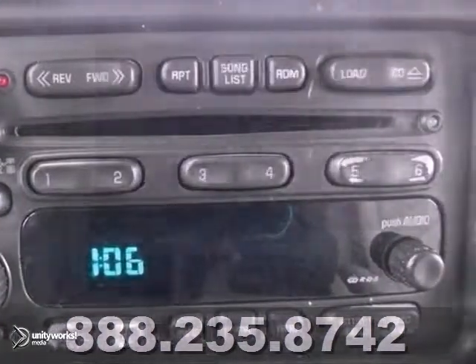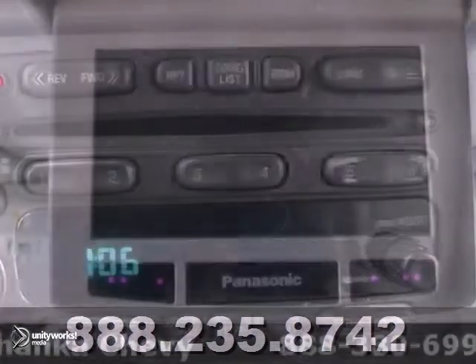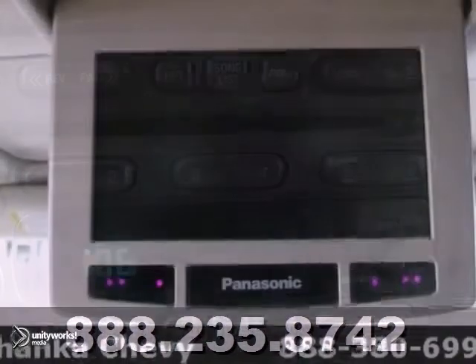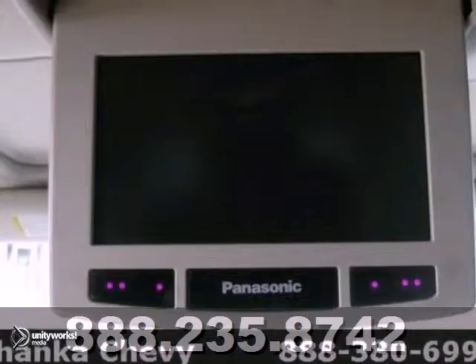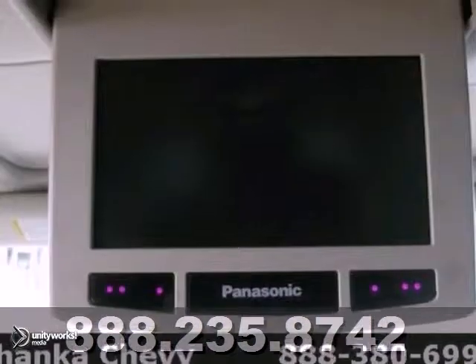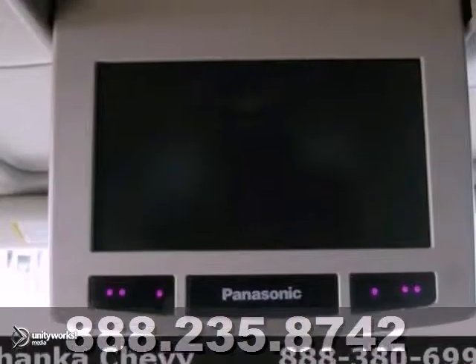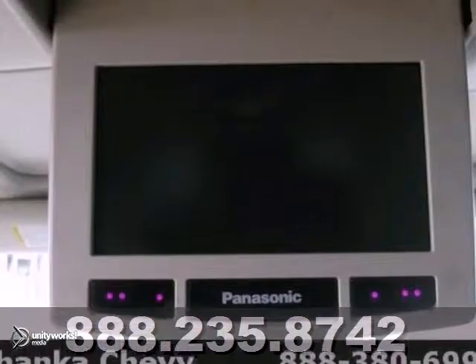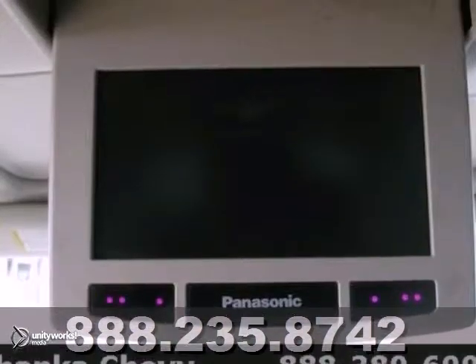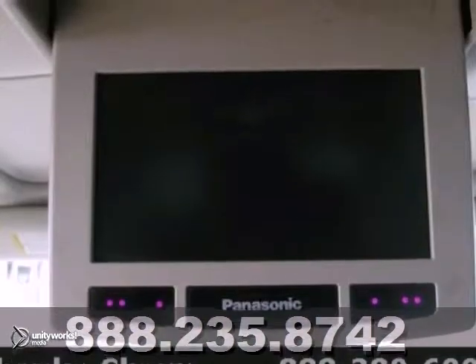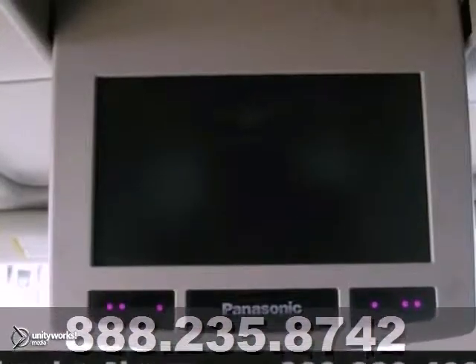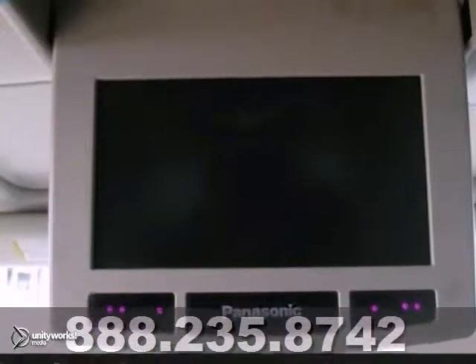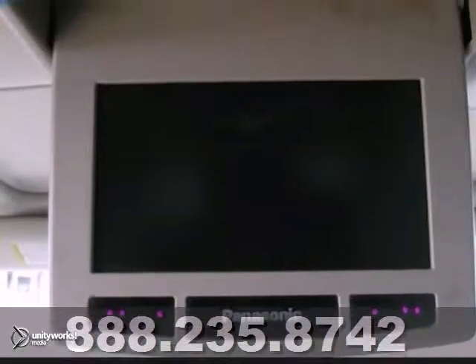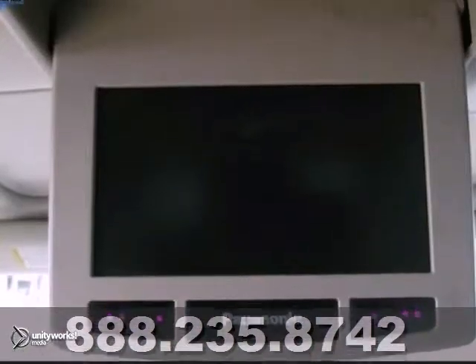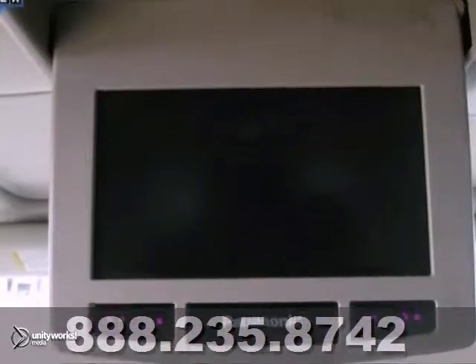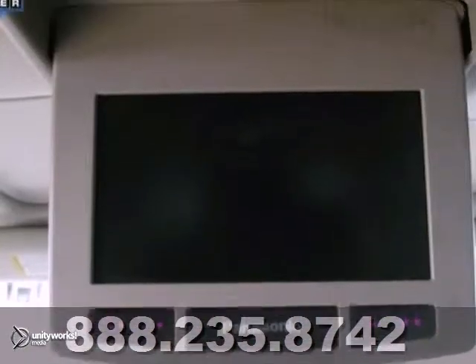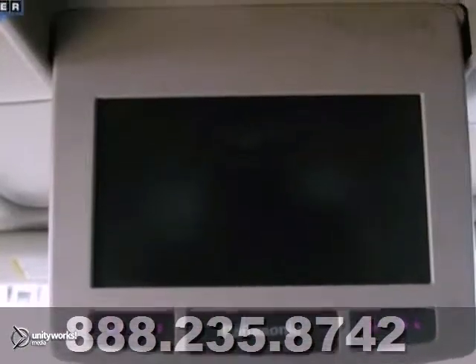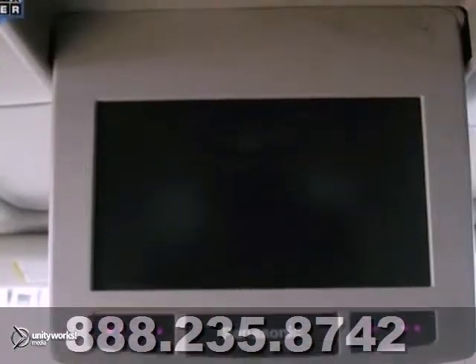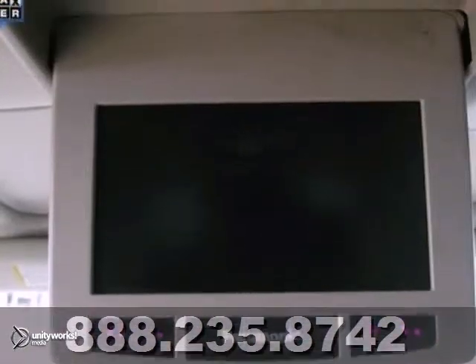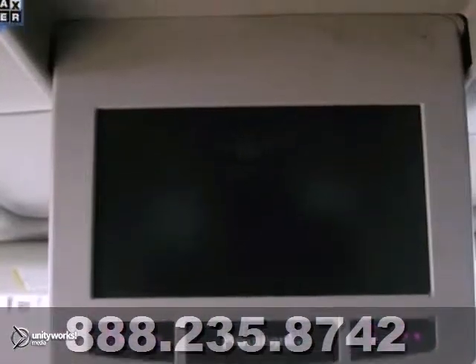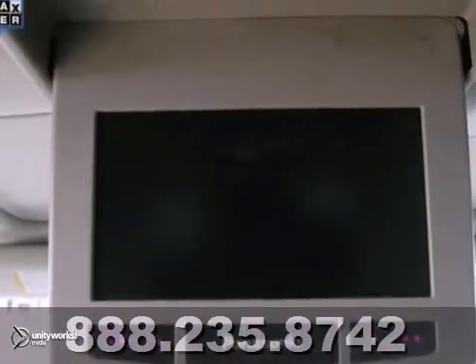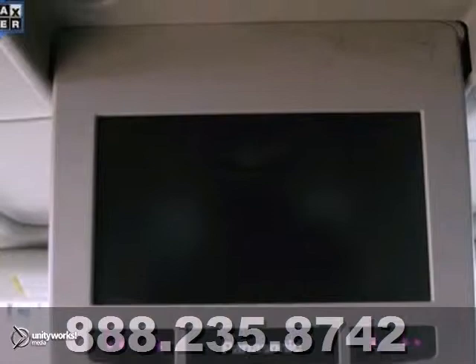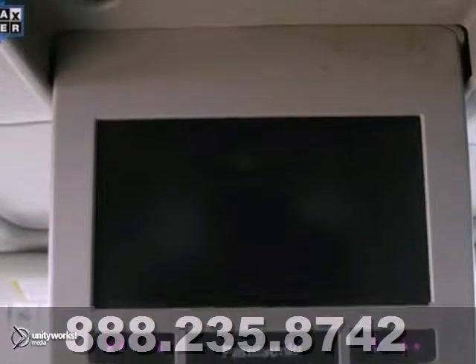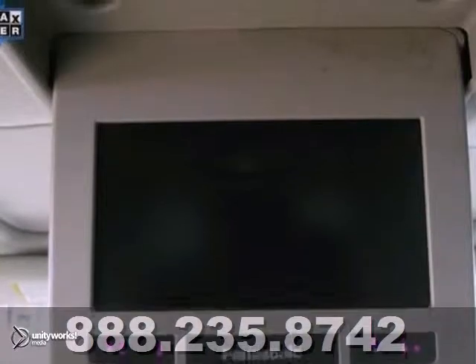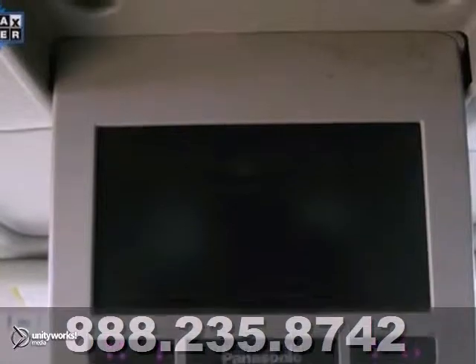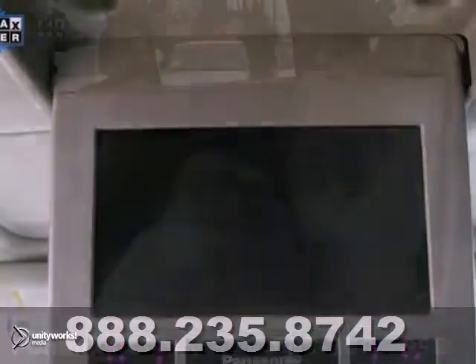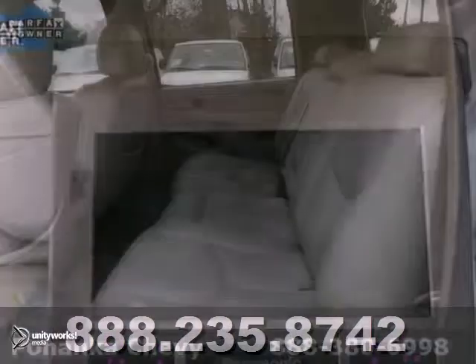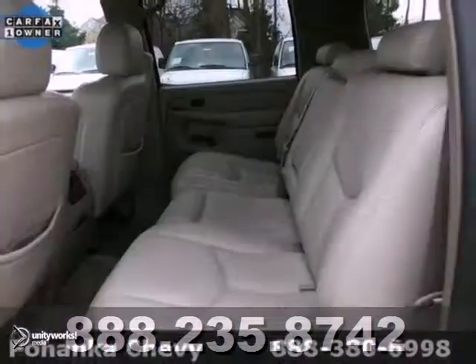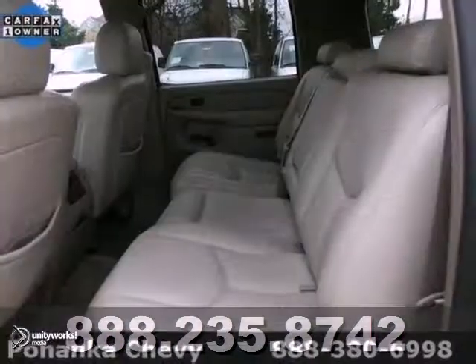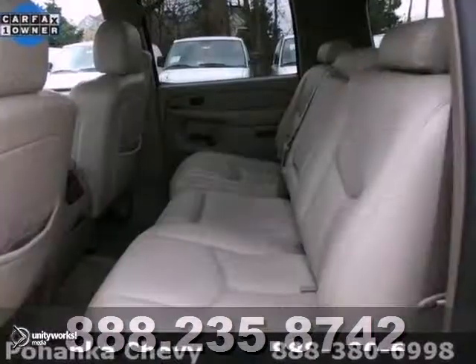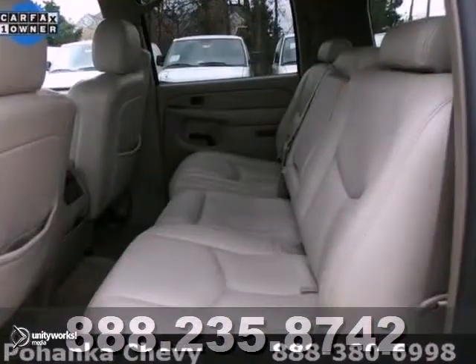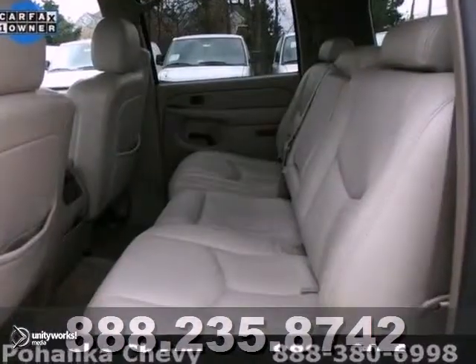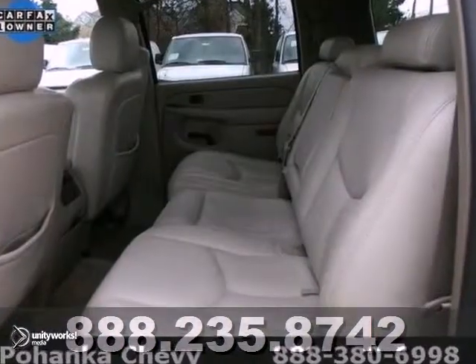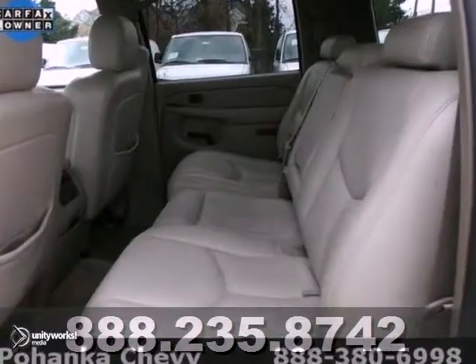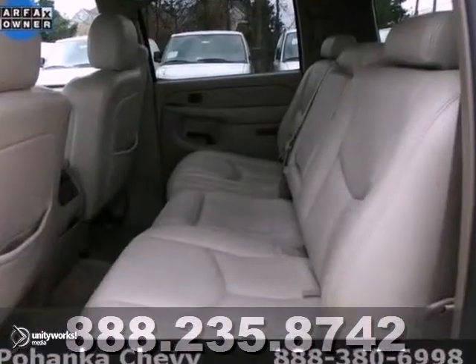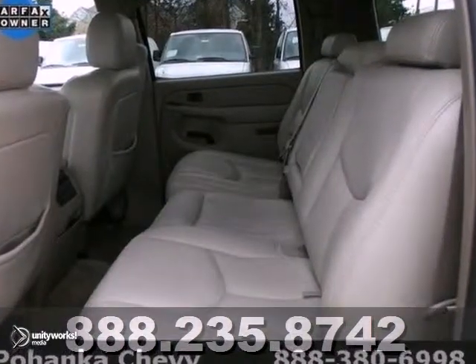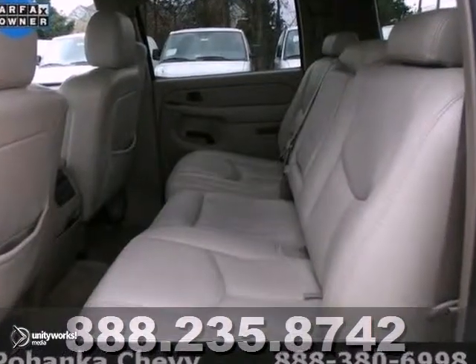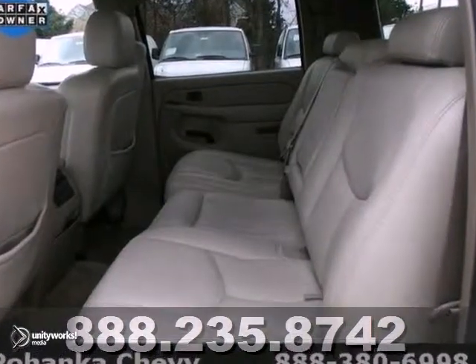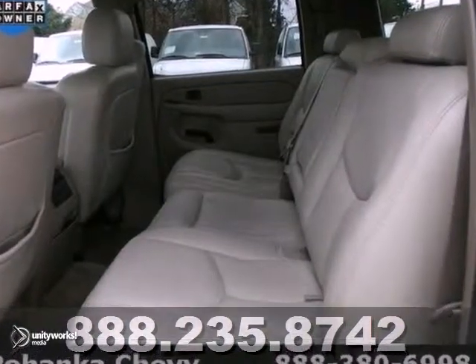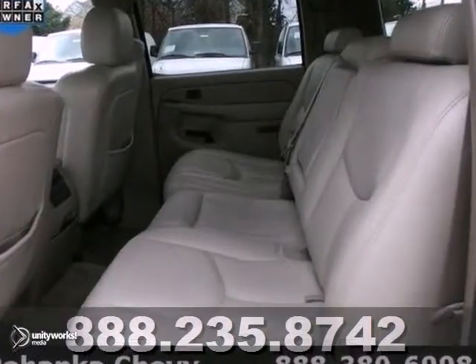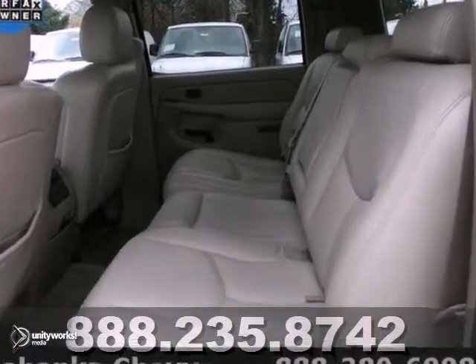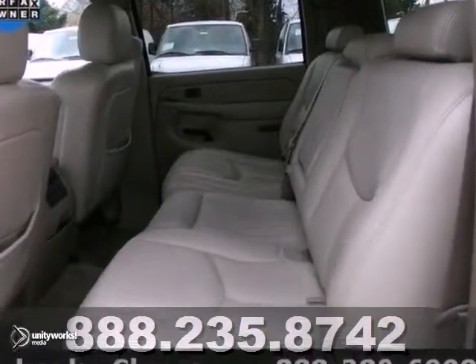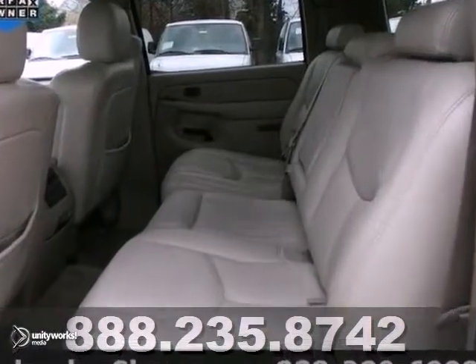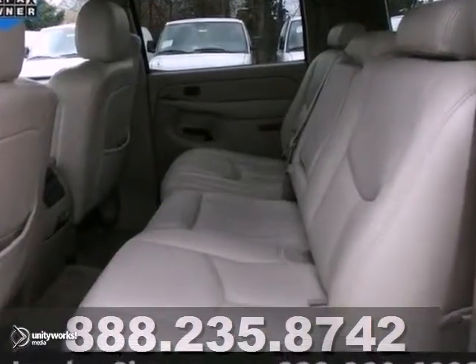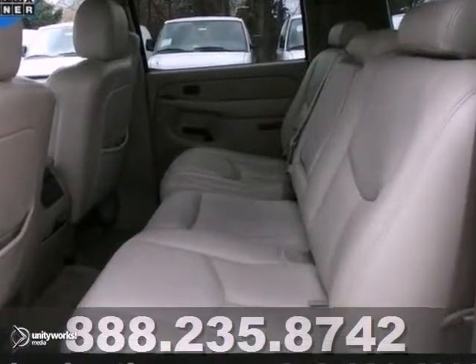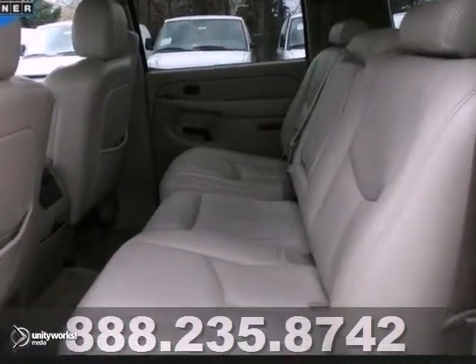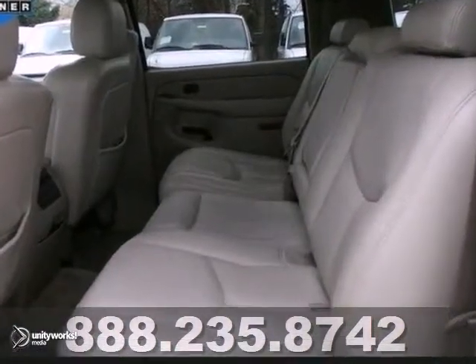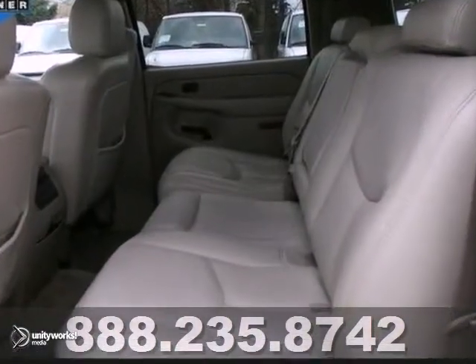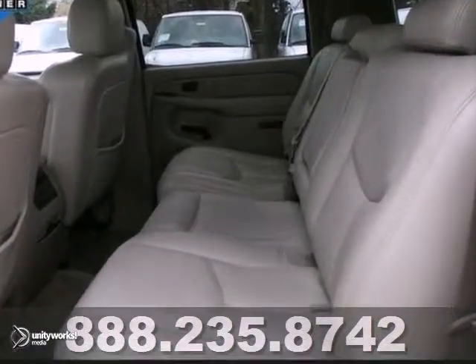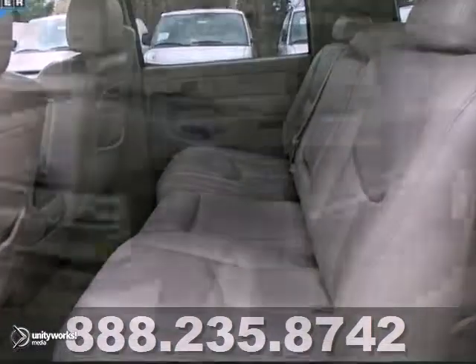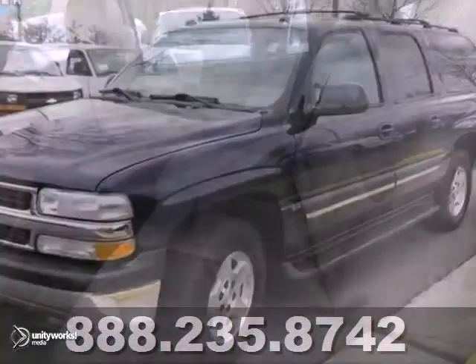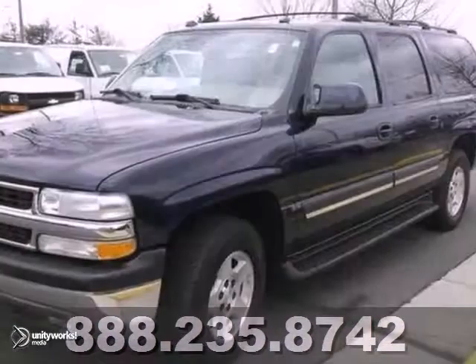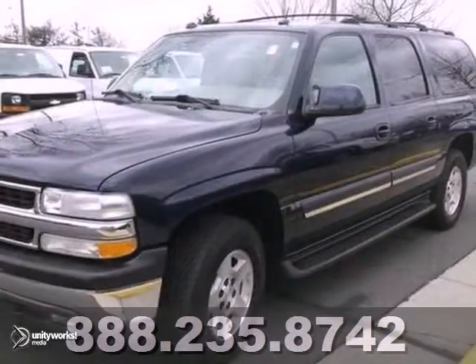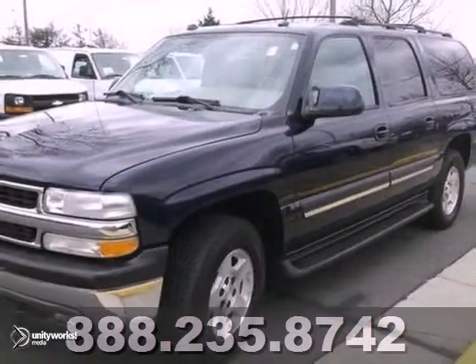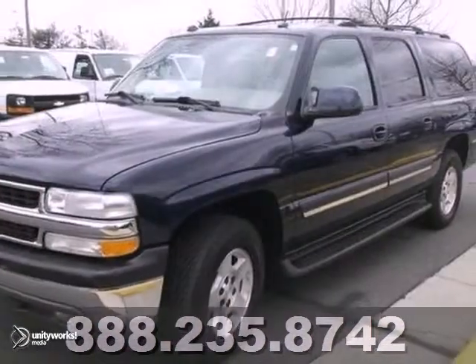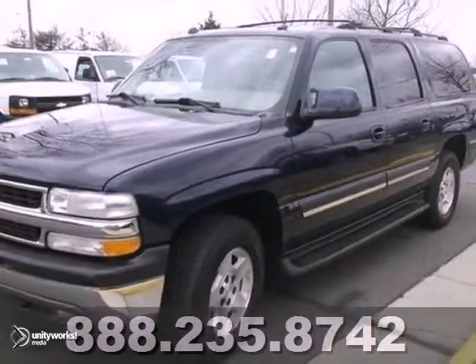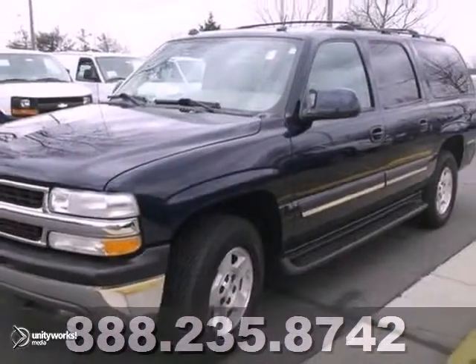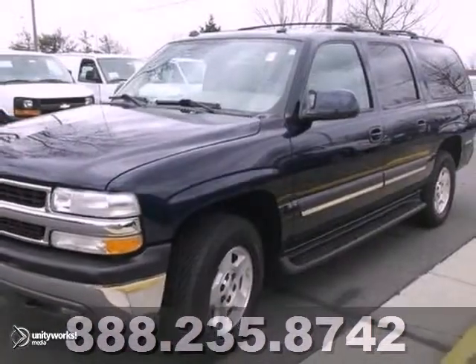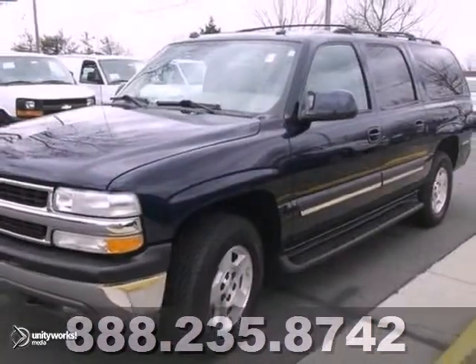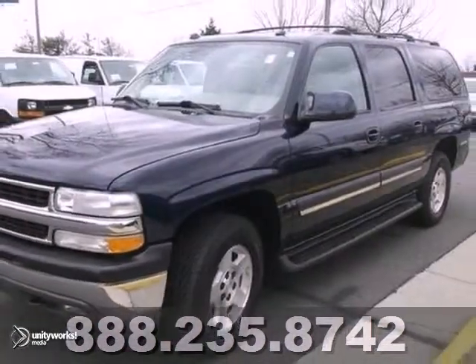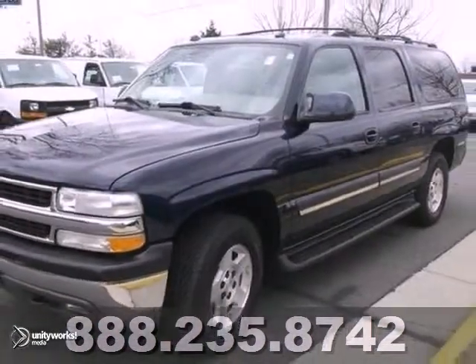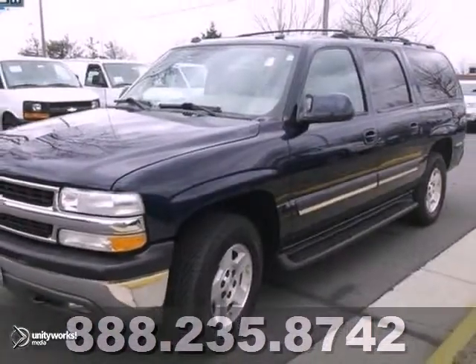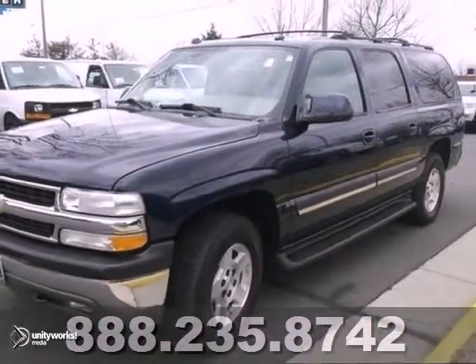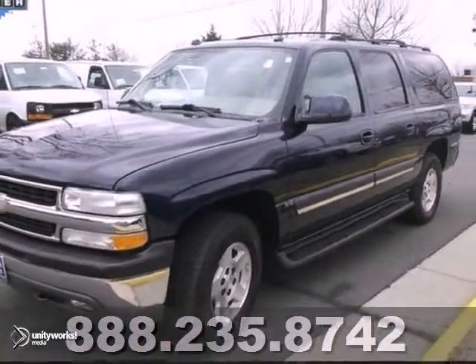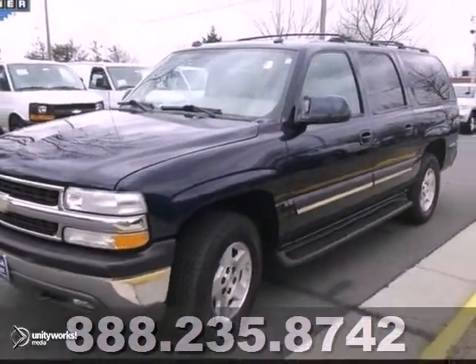And this one even has a CD player, DVD entertainment, and lots of cargo room. Come on out and take it for a test drive today.